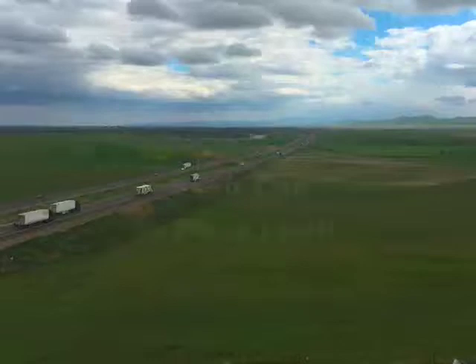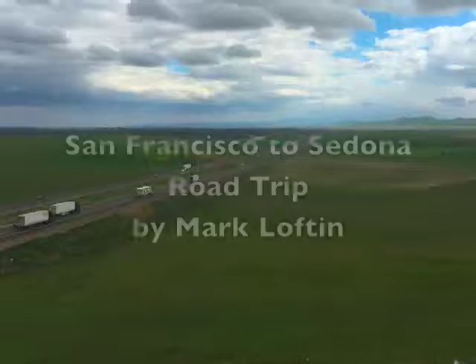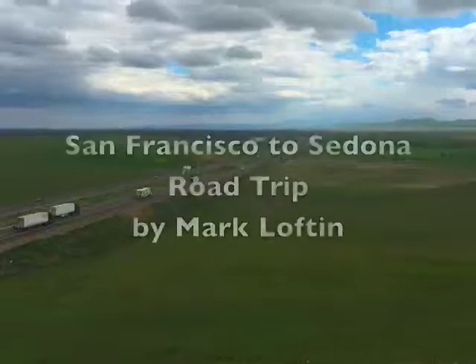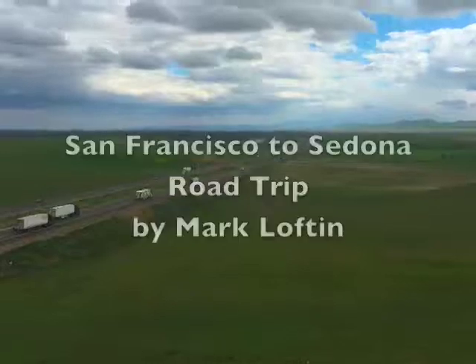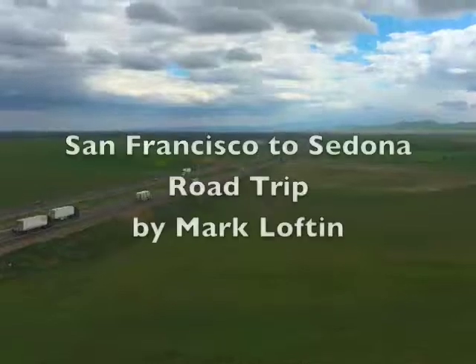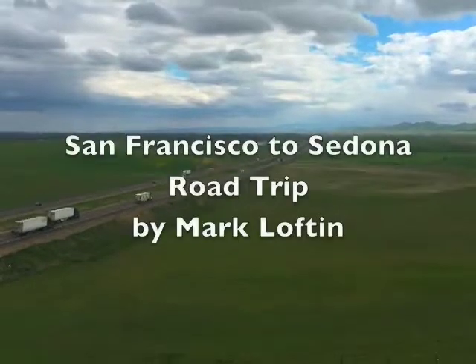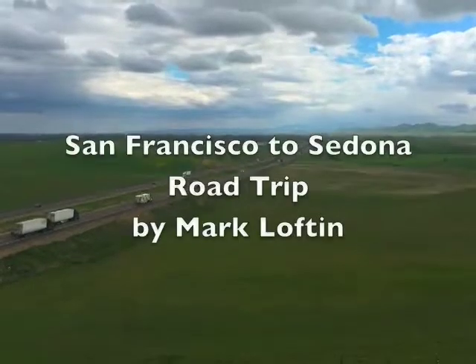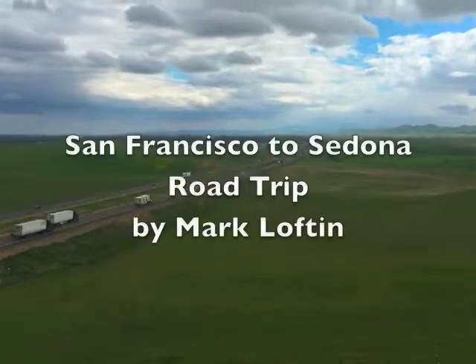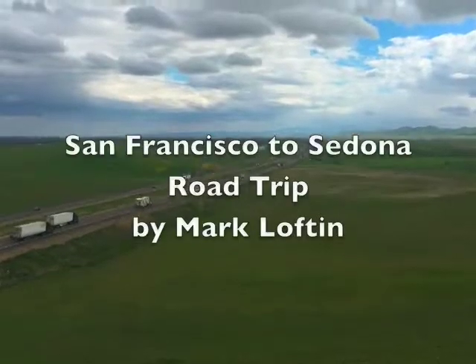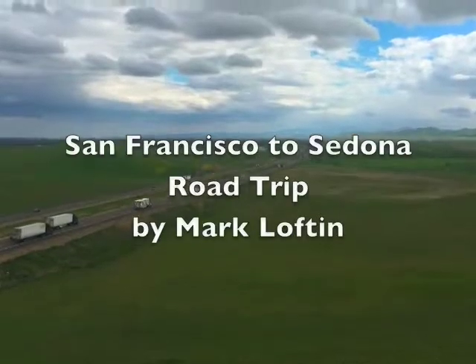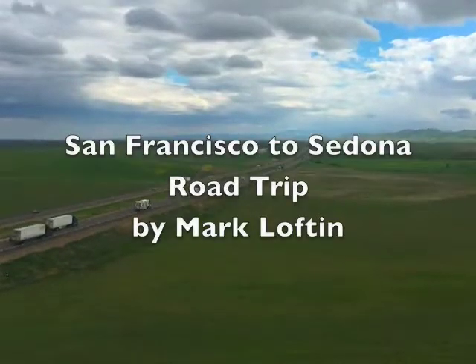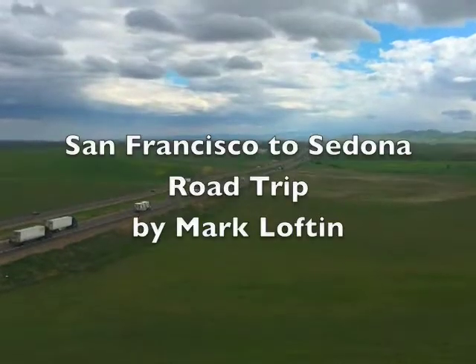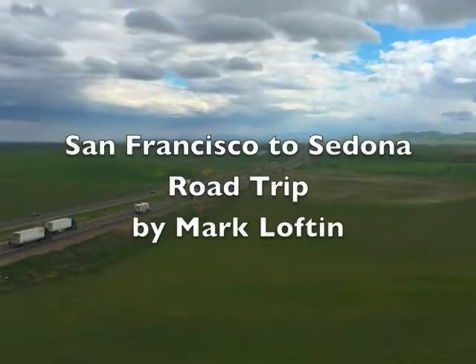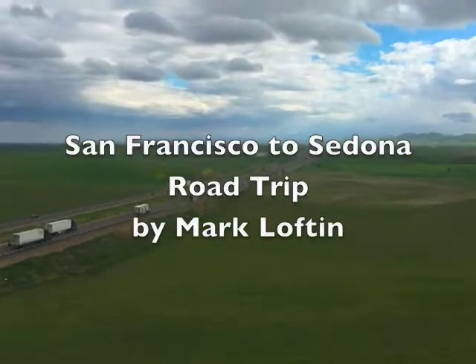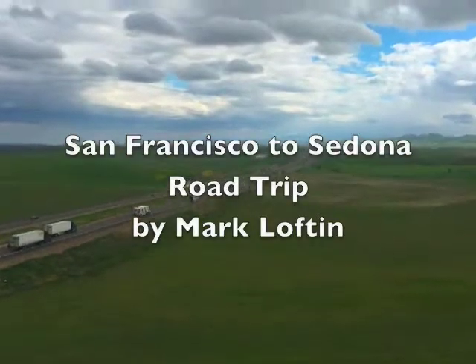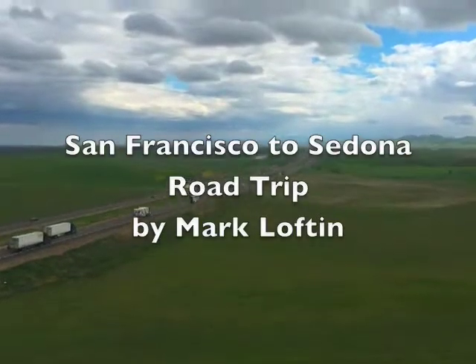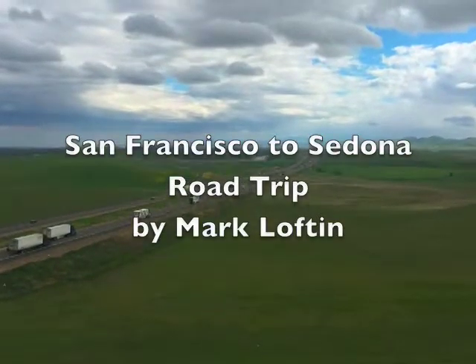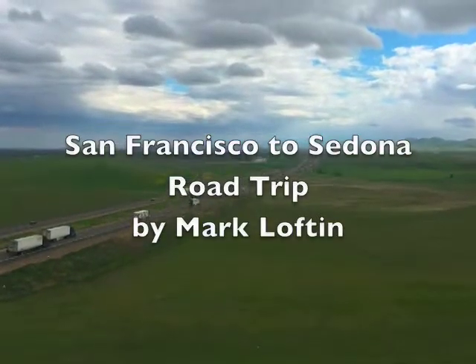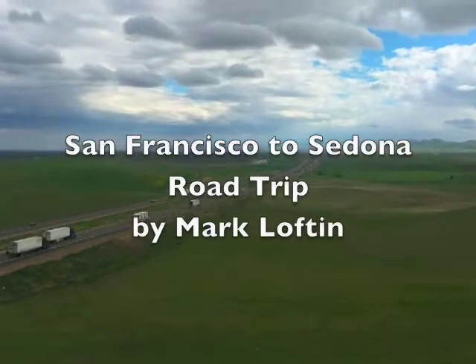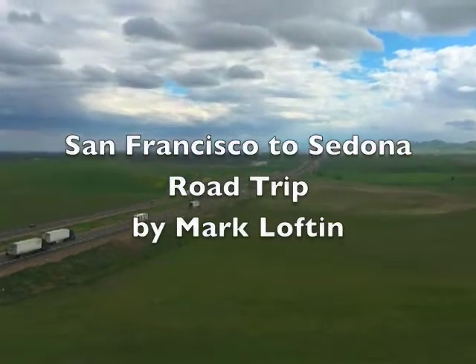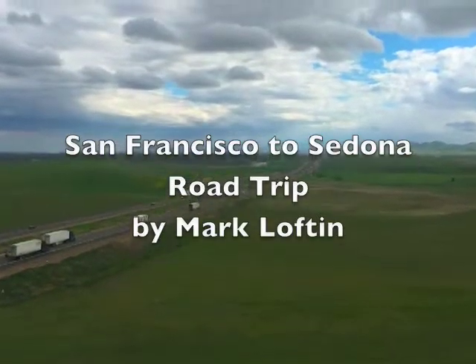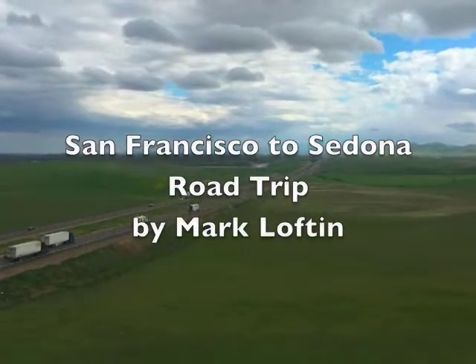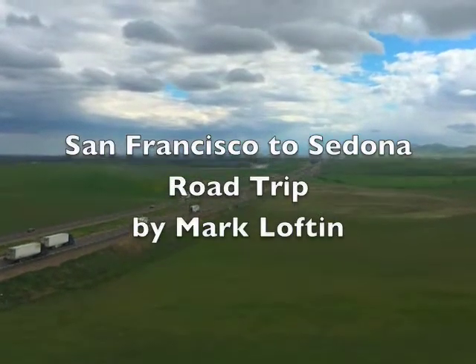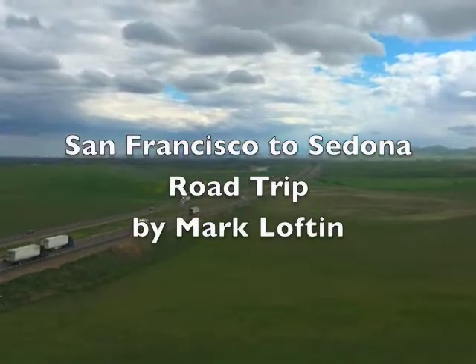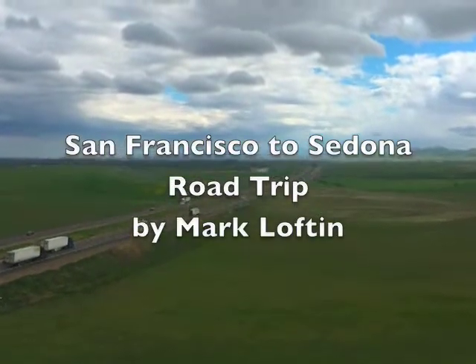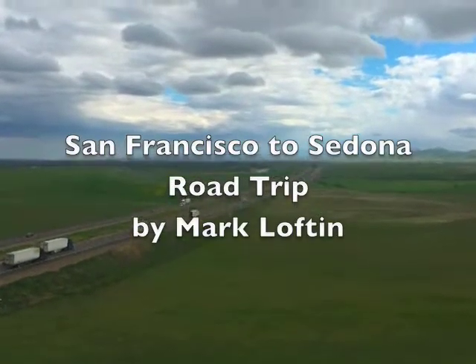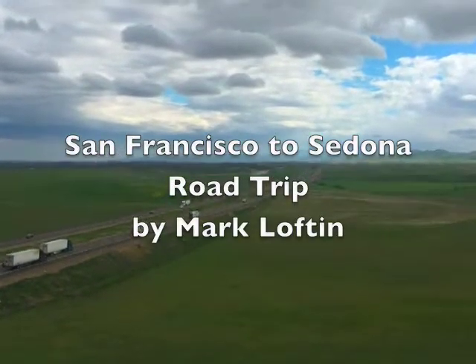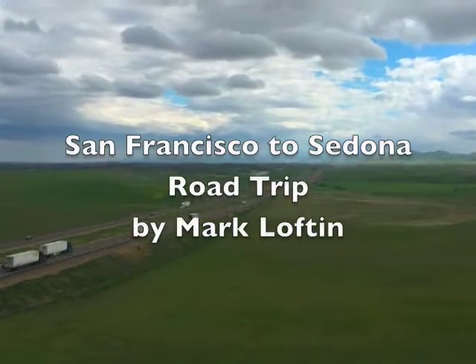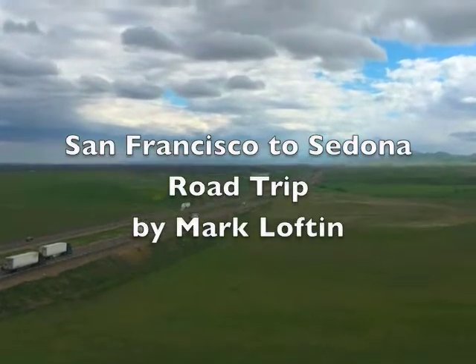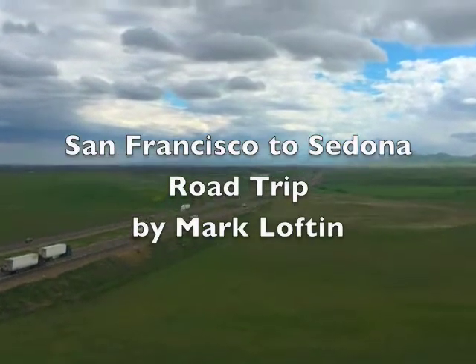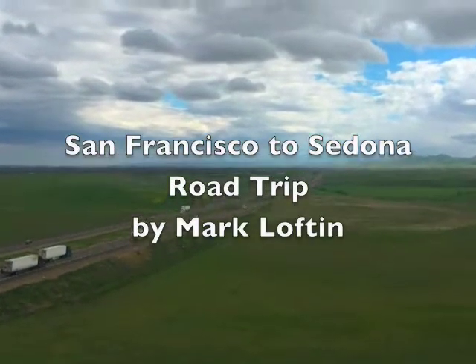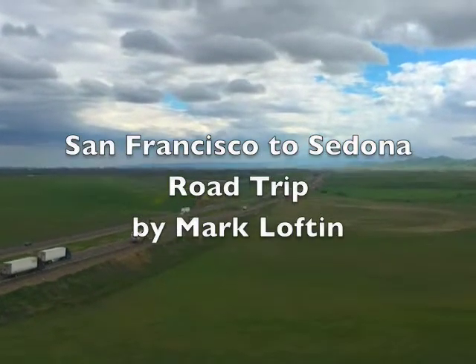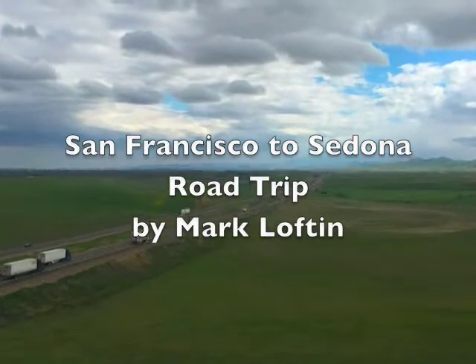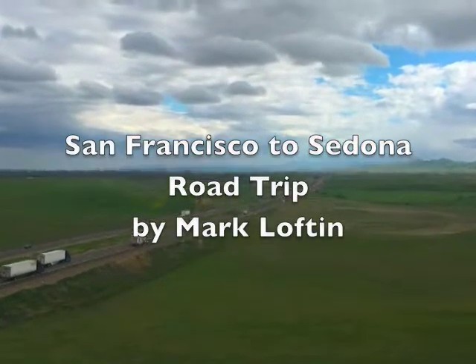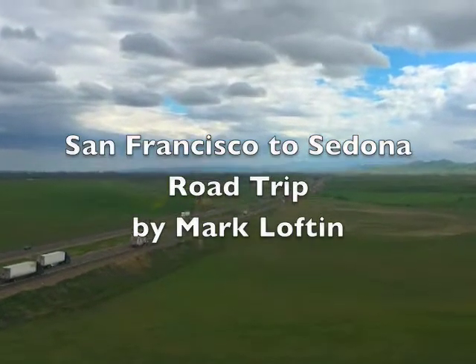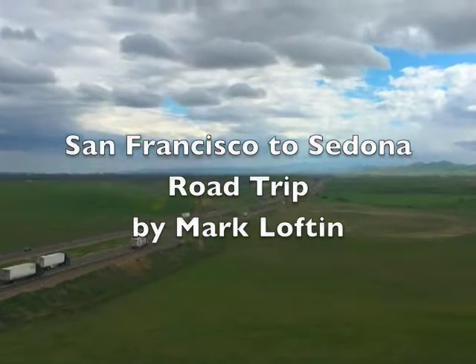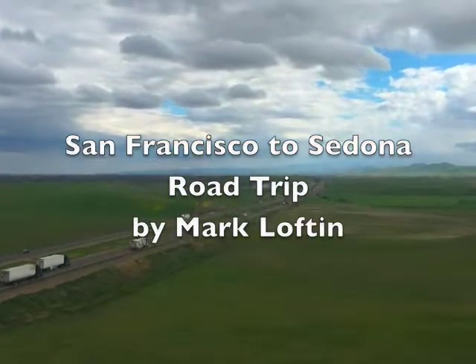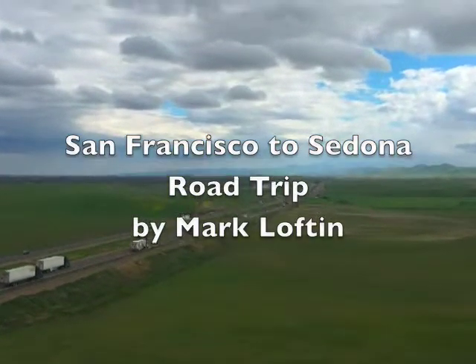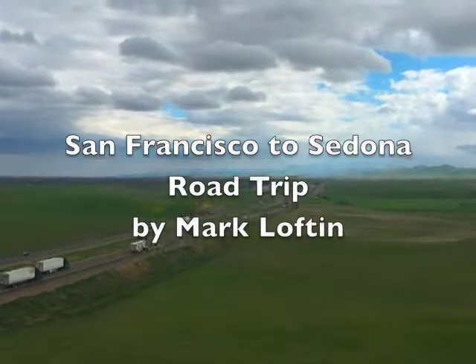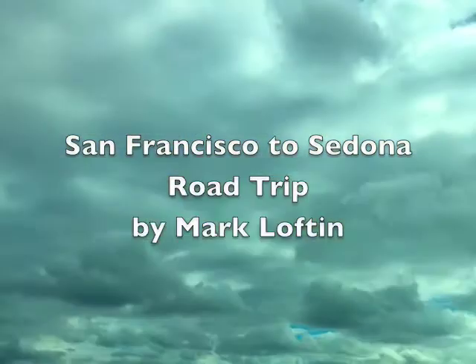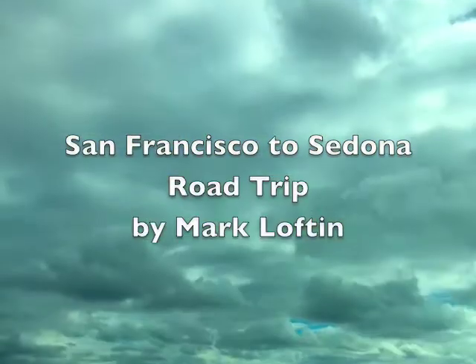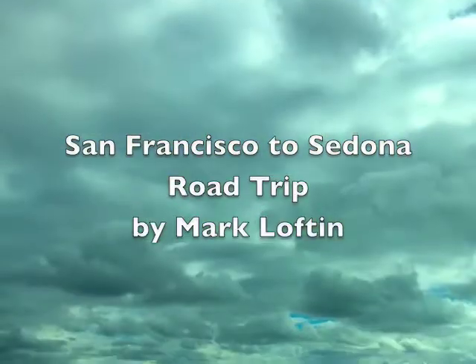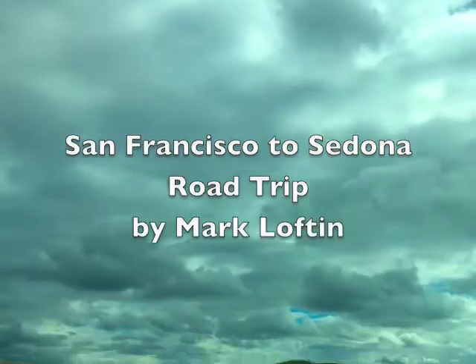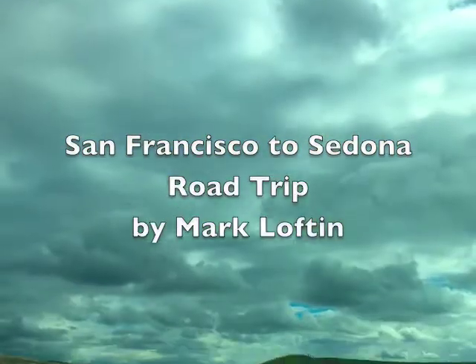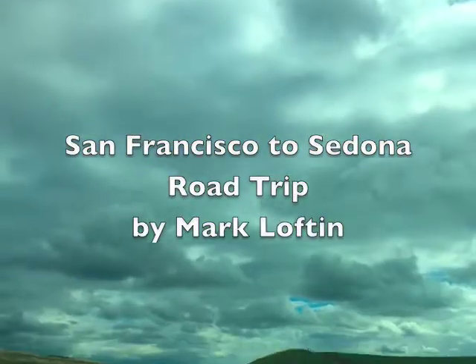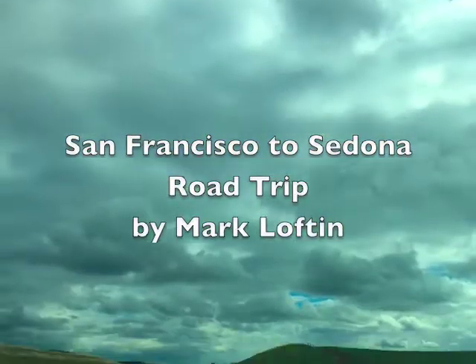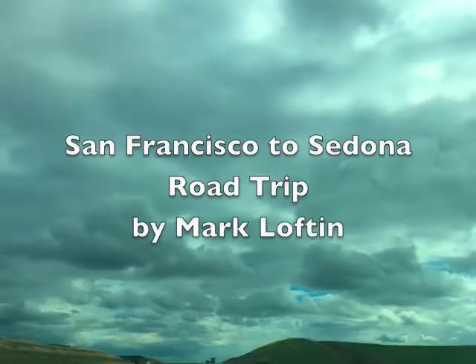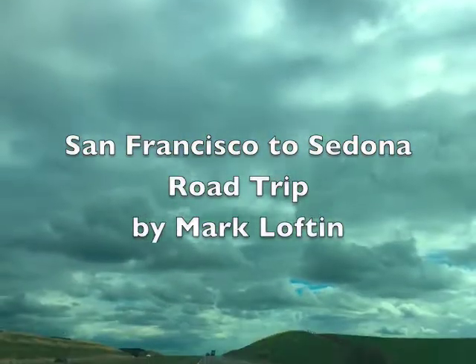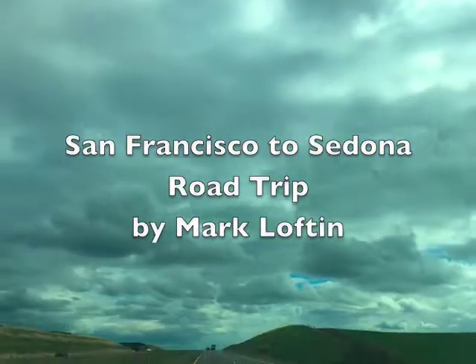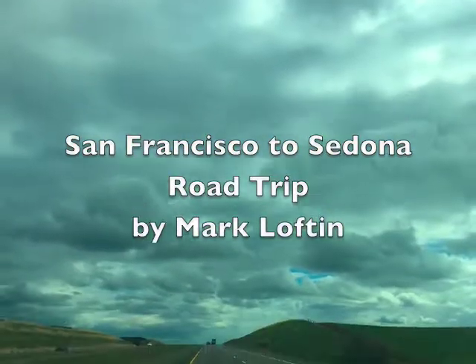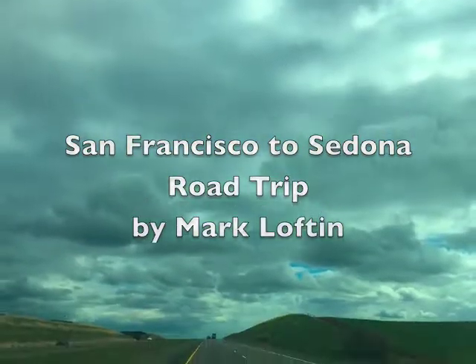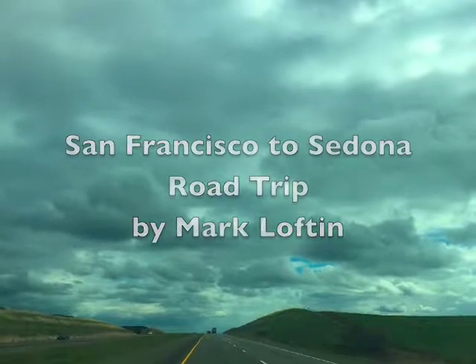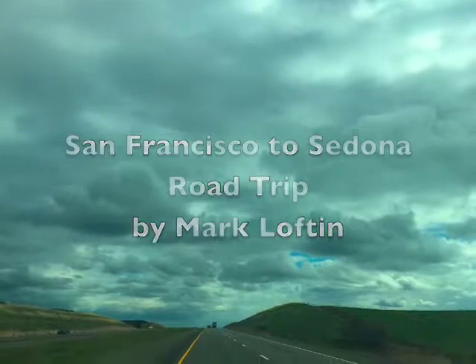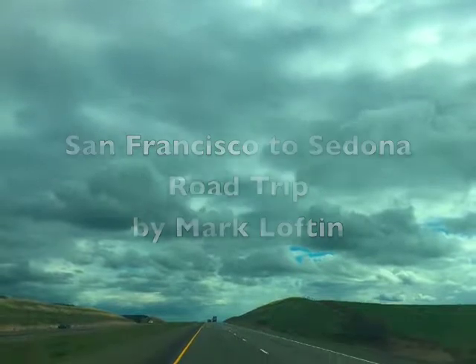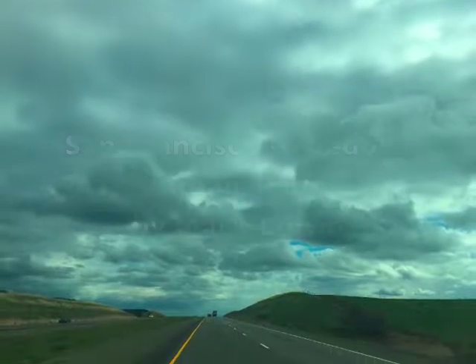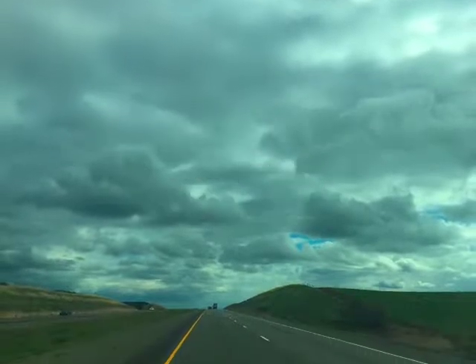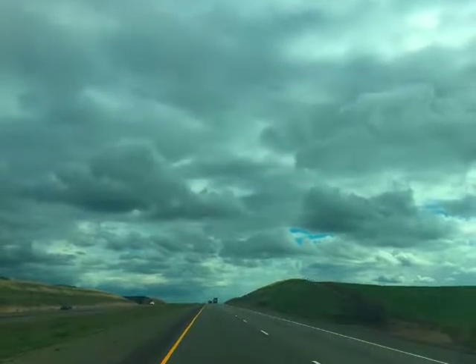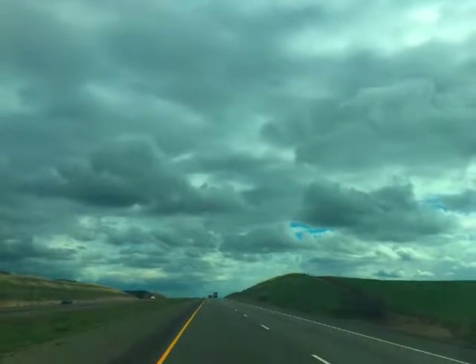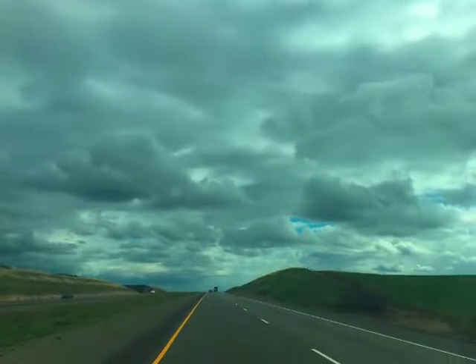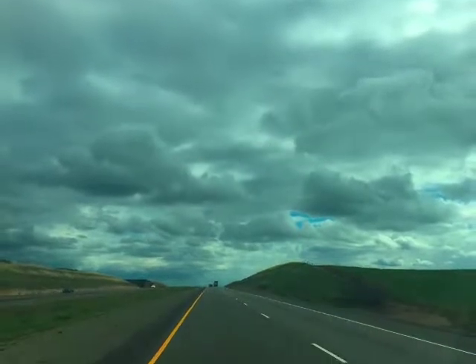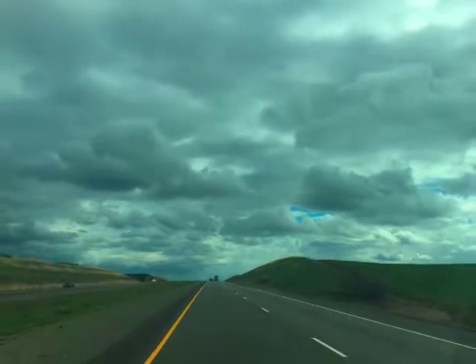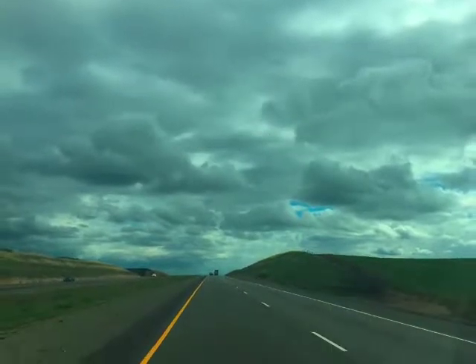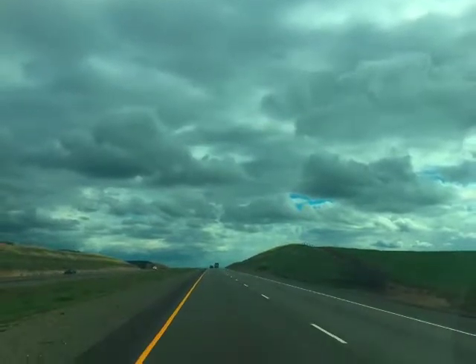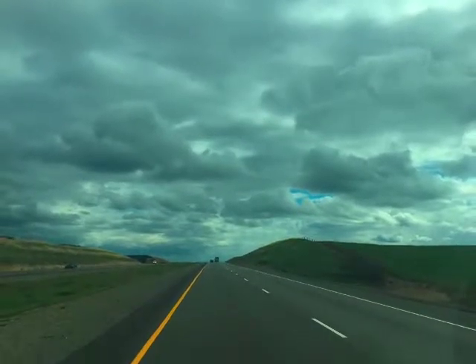Thanks for tuning in to my road trip from San Francisco to Sedona, Arizona. Hope you enjoy the tour.